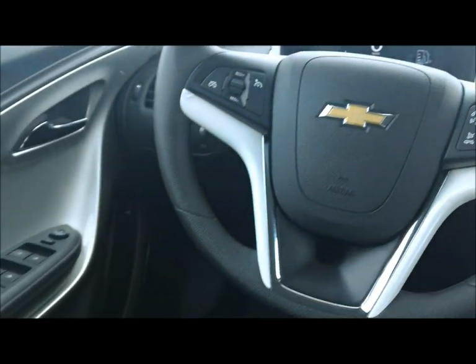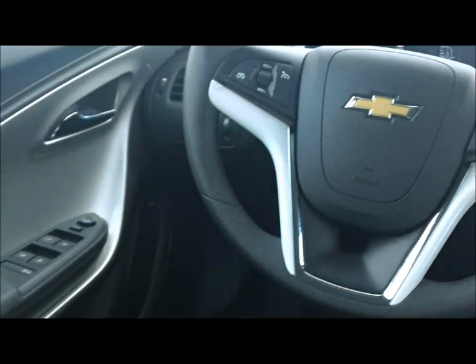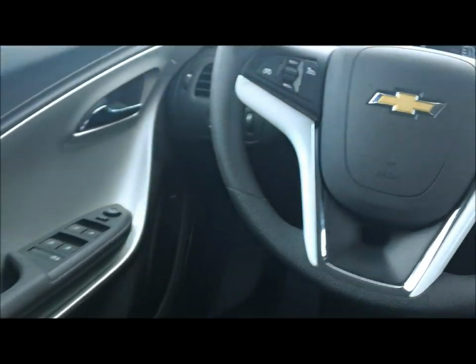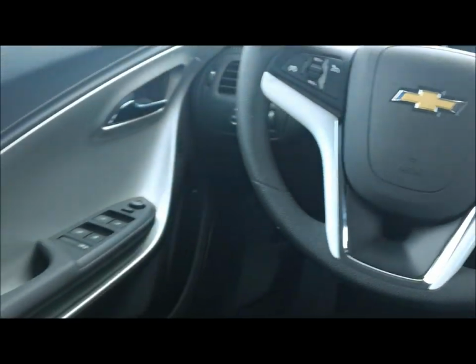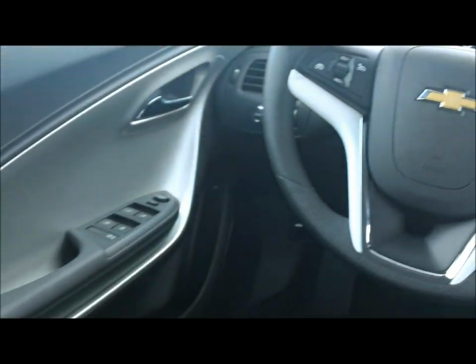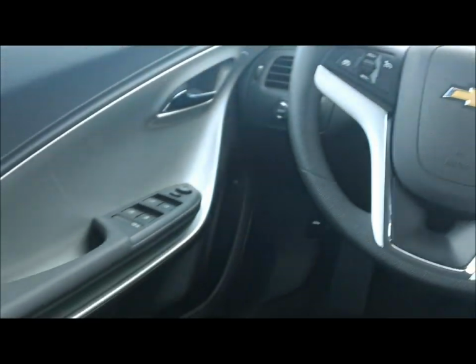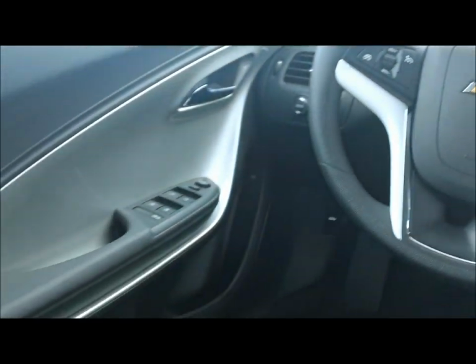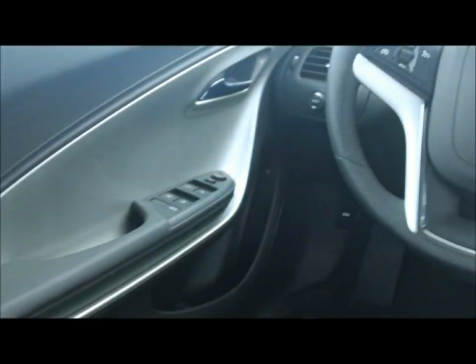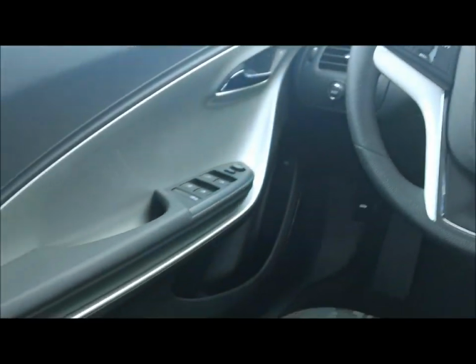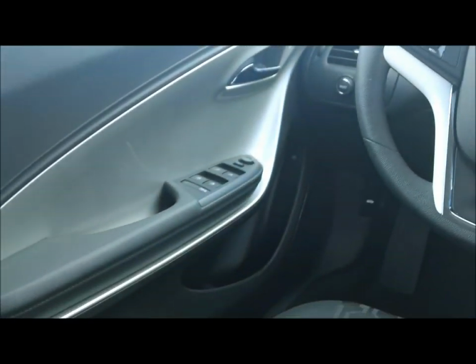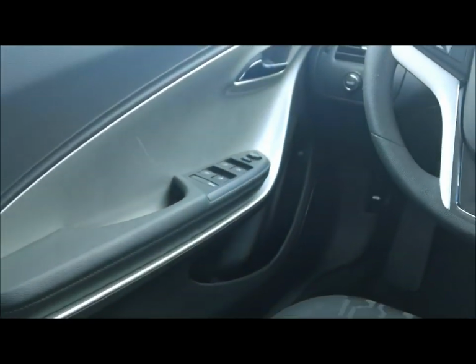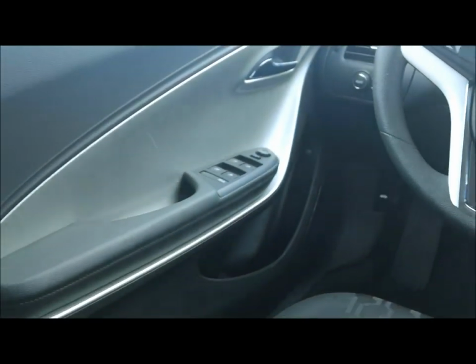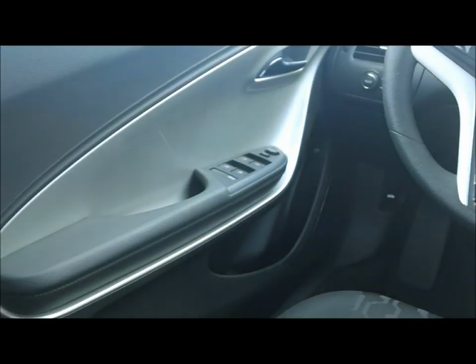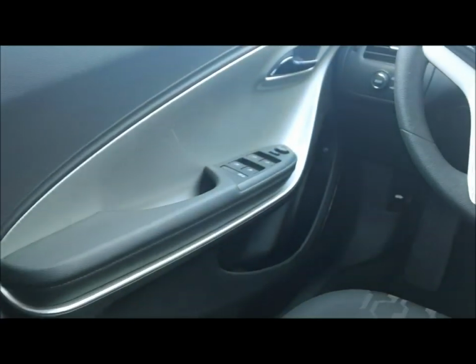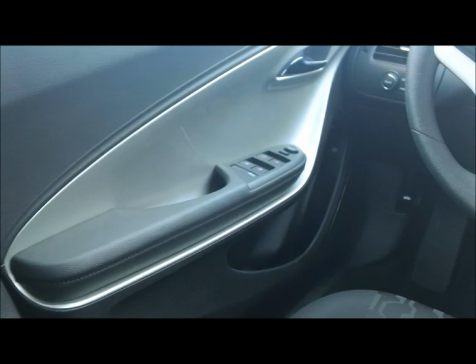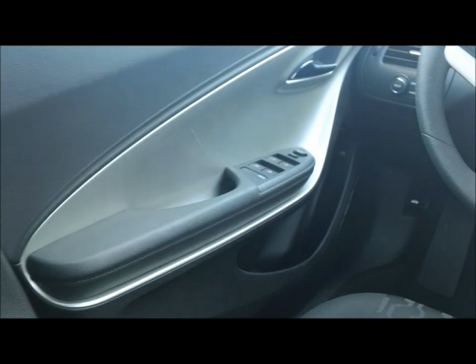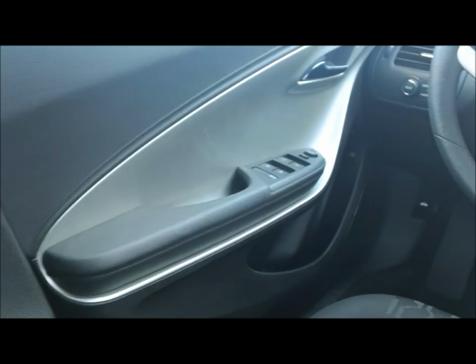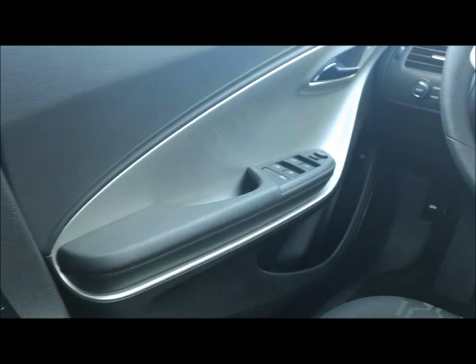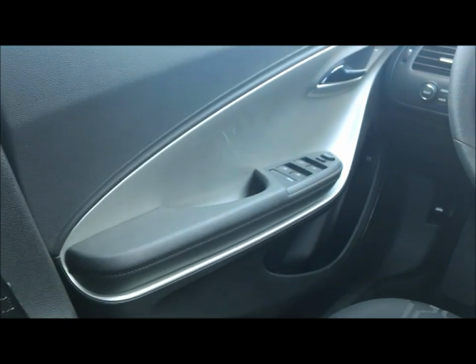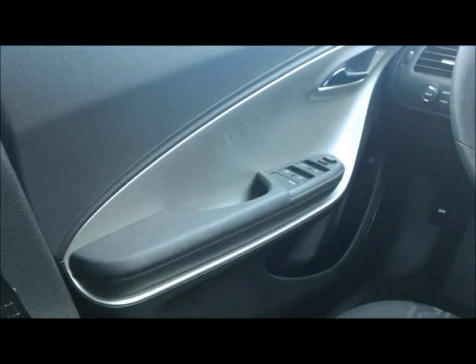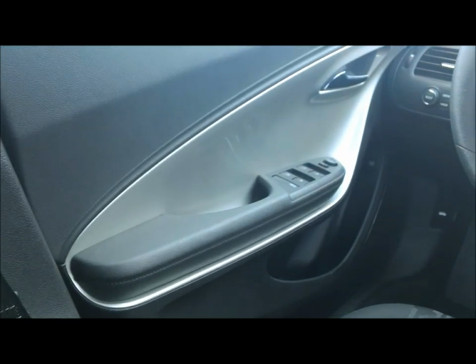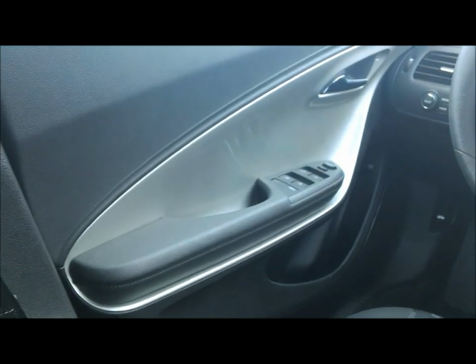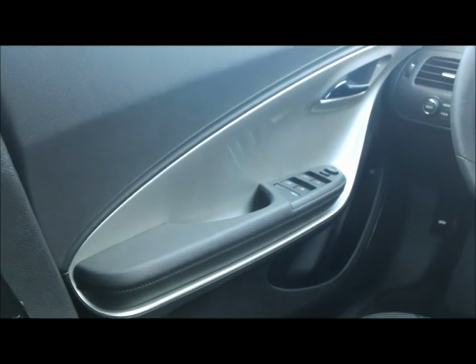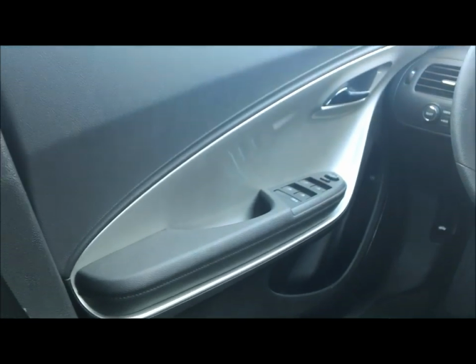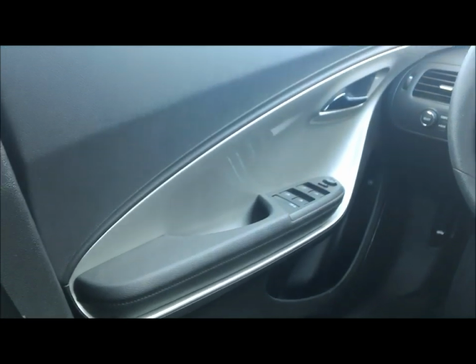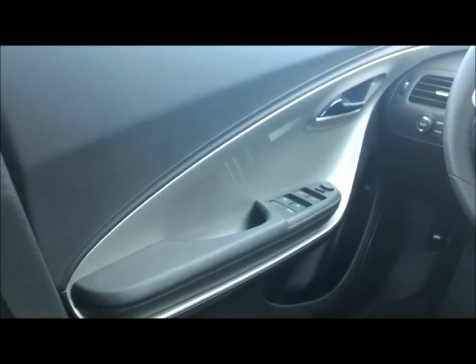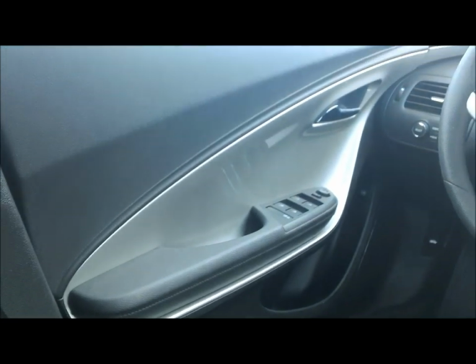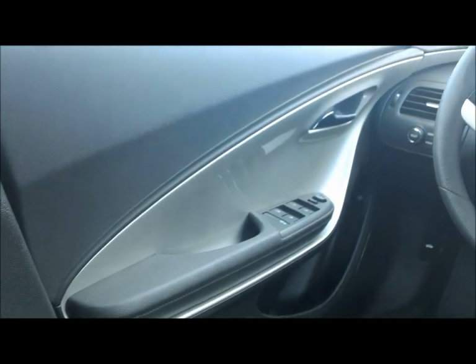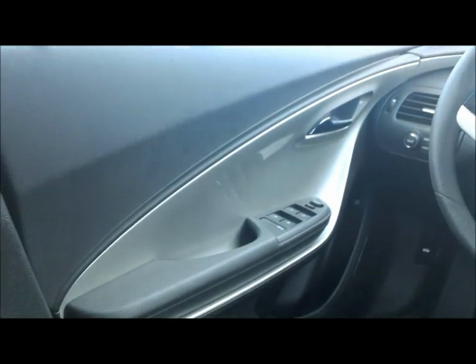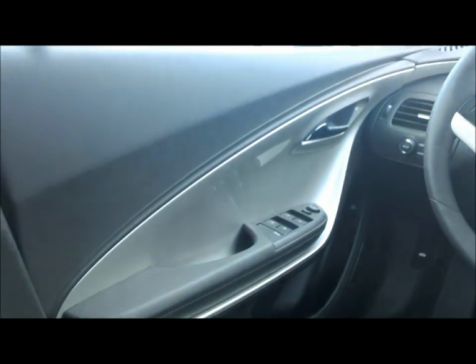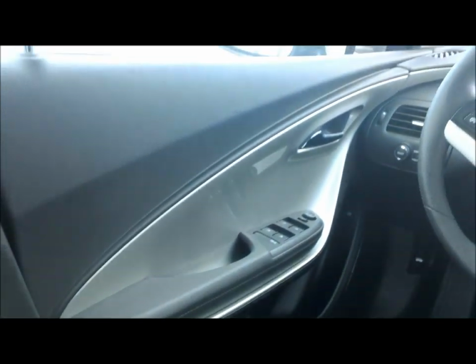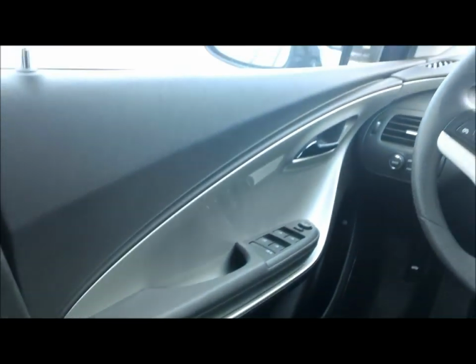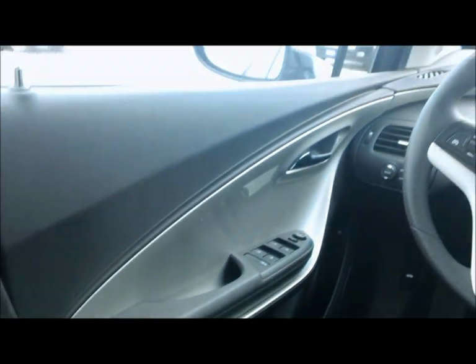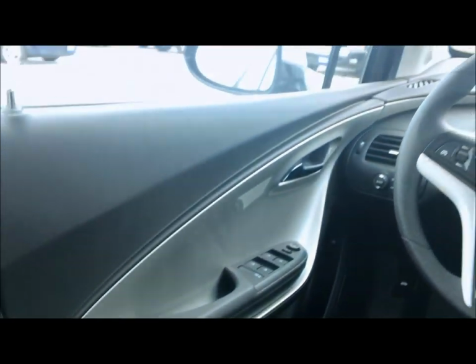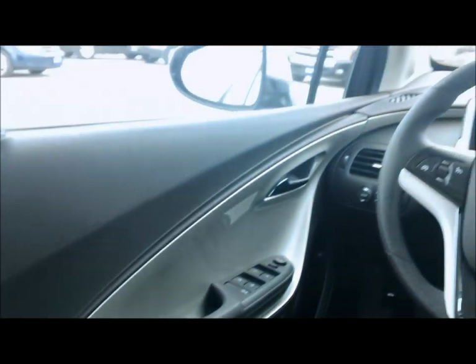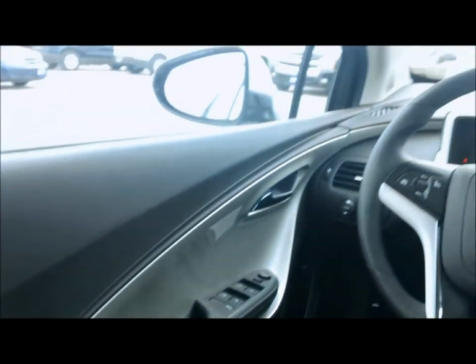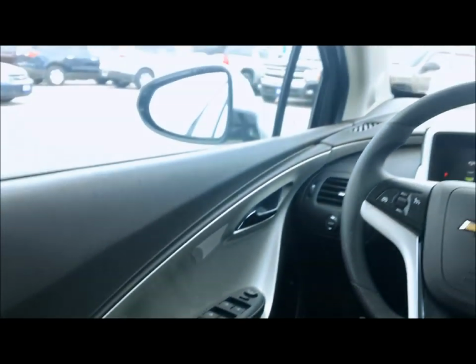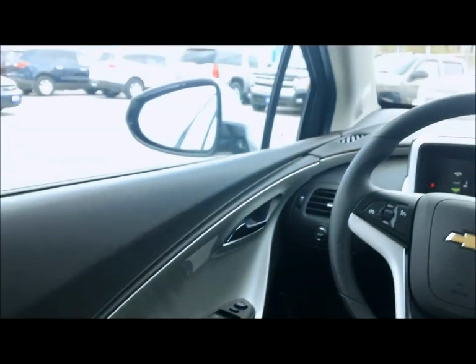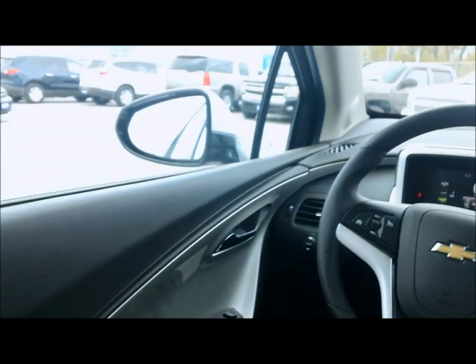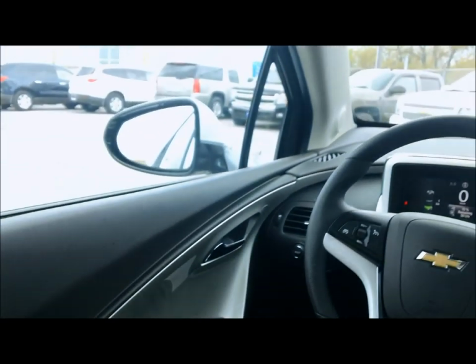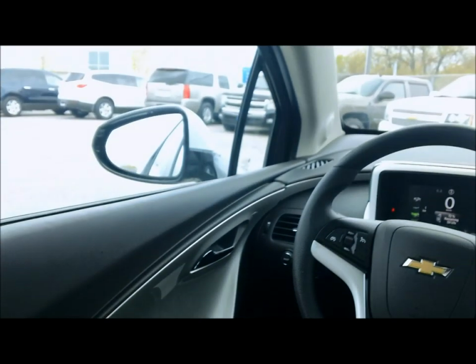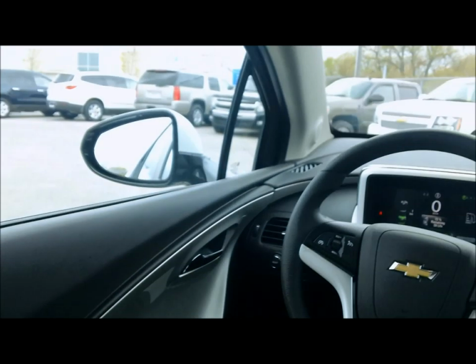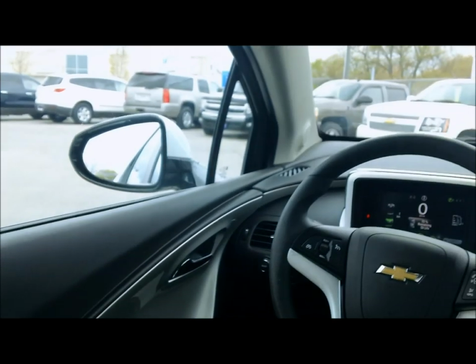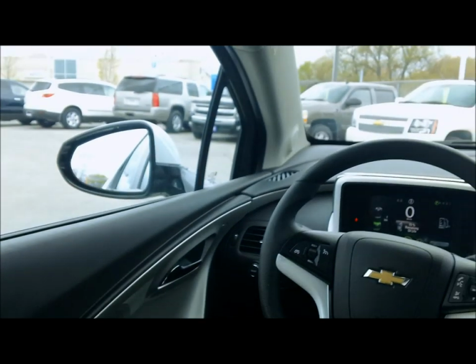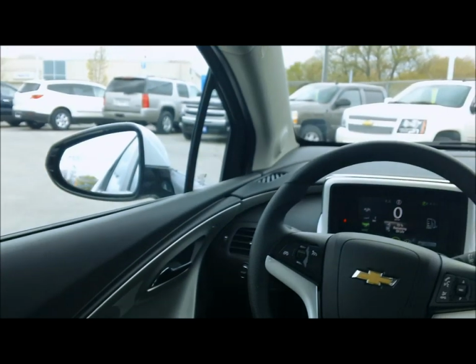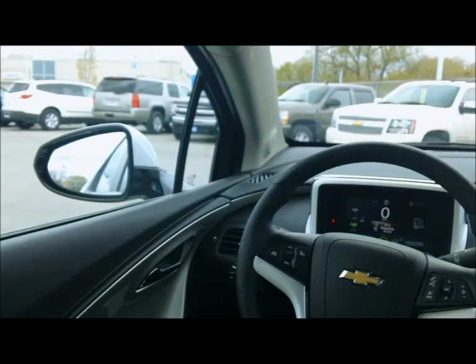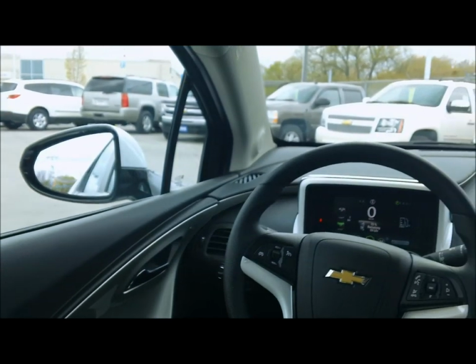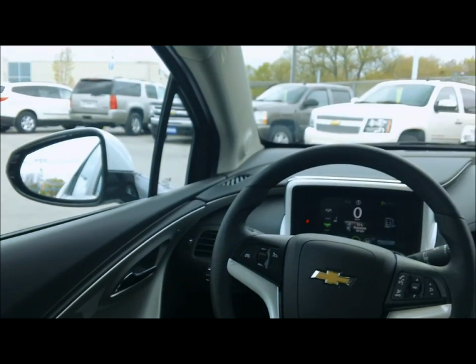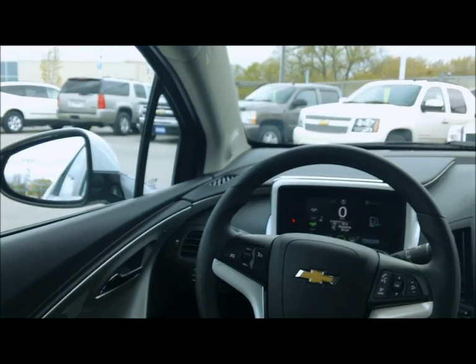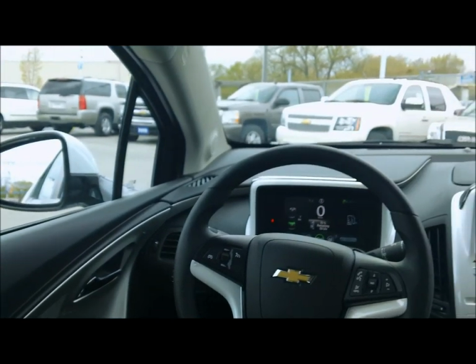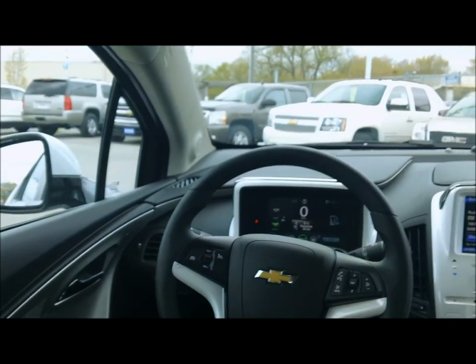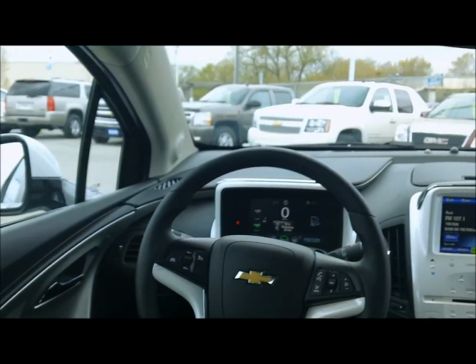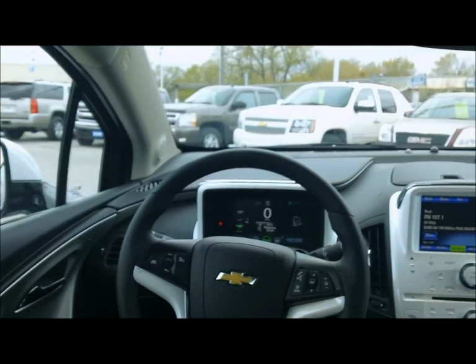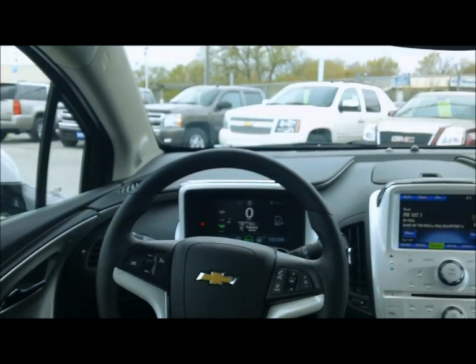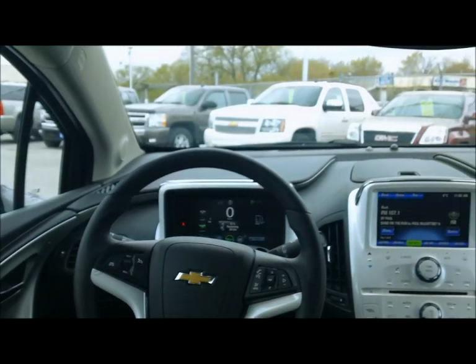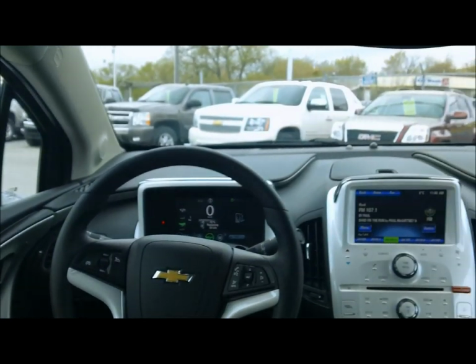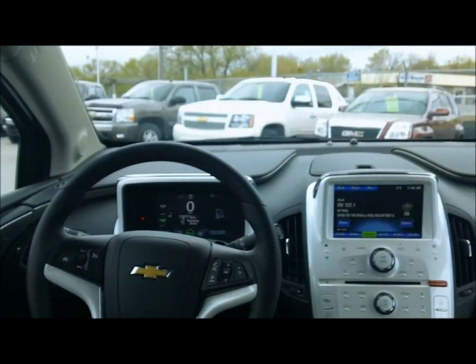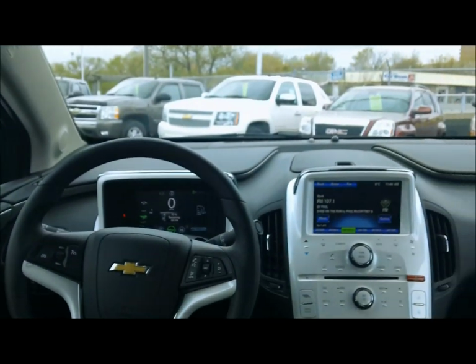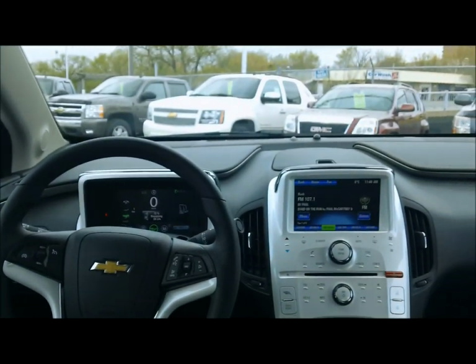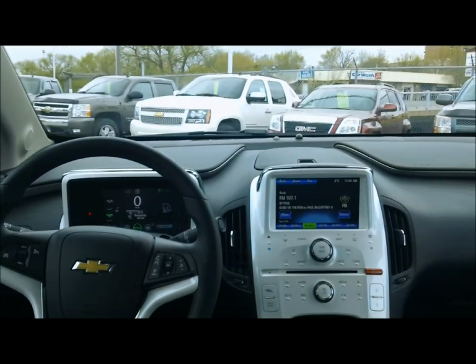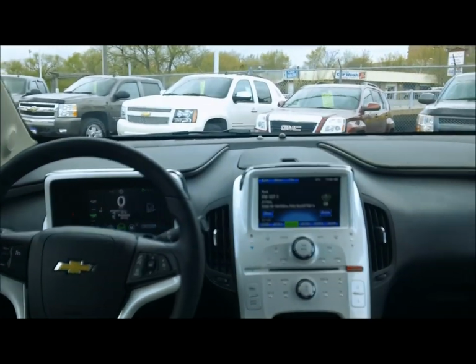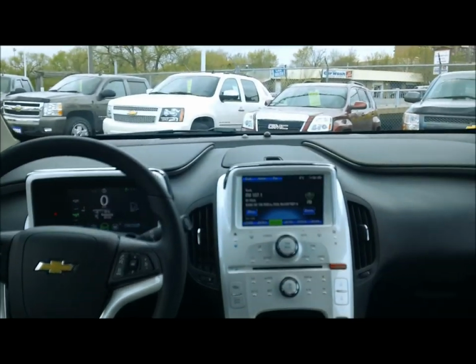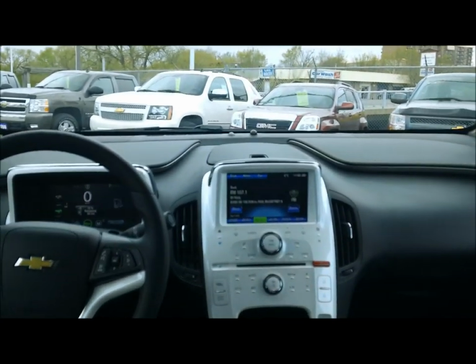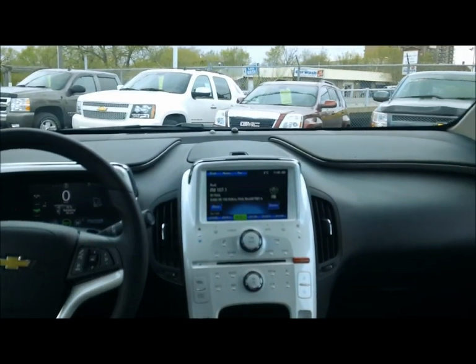This is a really great-looking car, and something that's not going to last long here at the dealership.